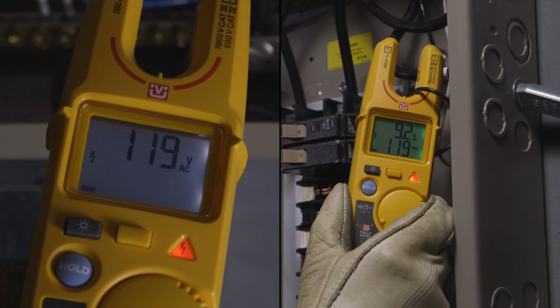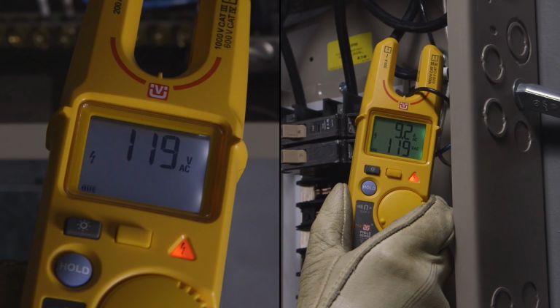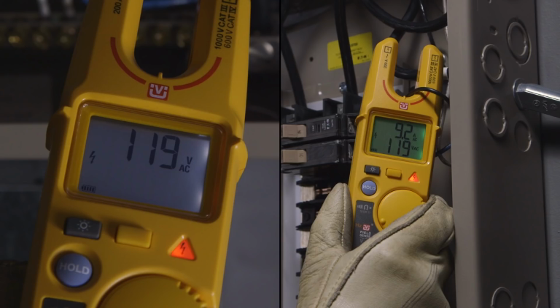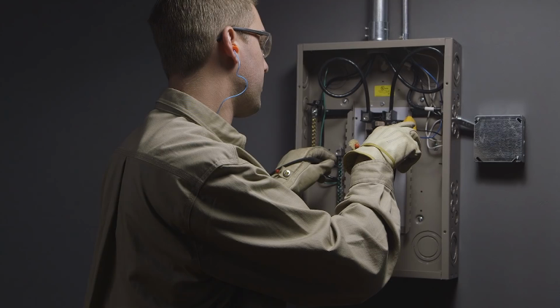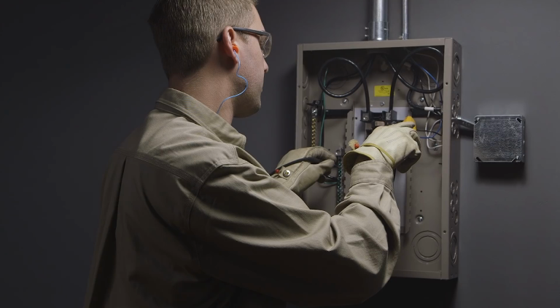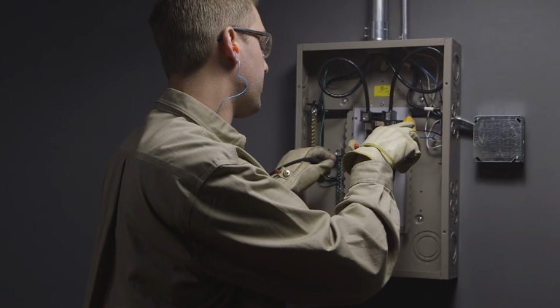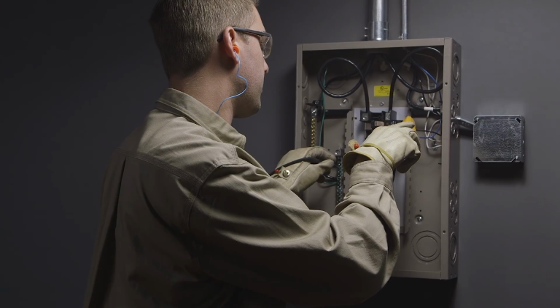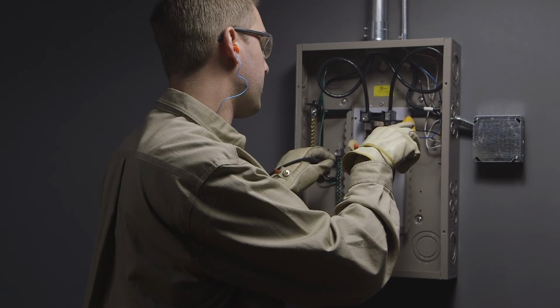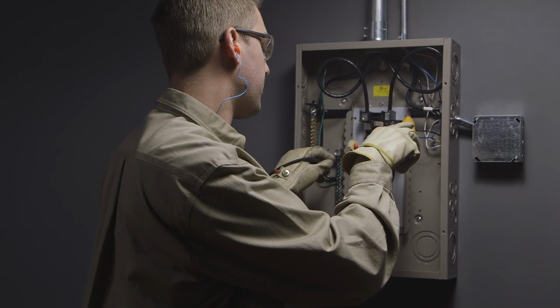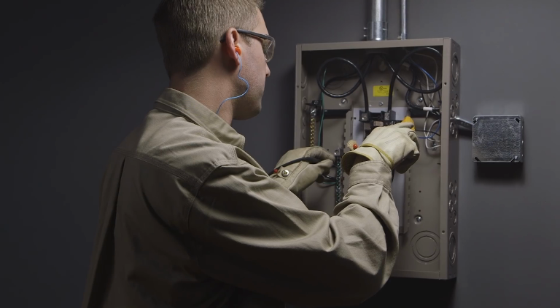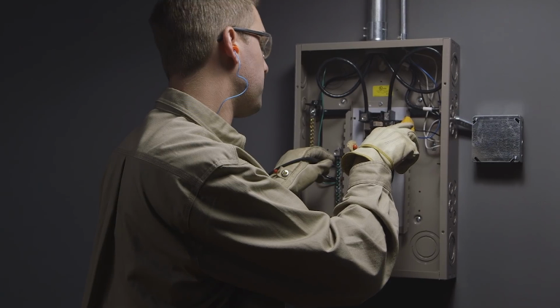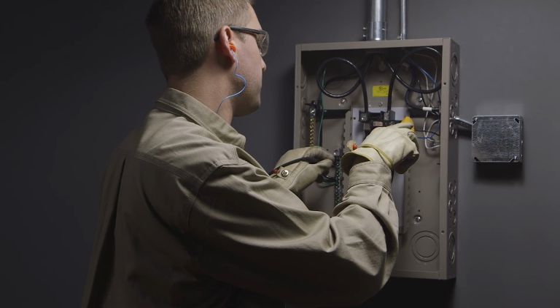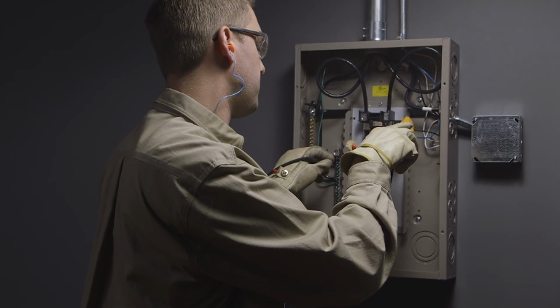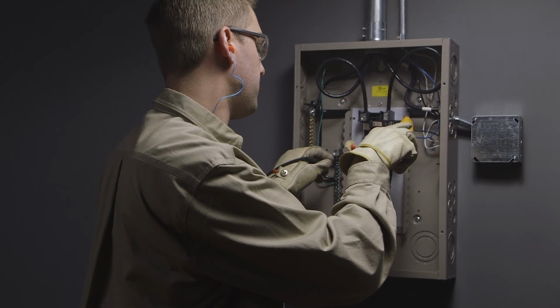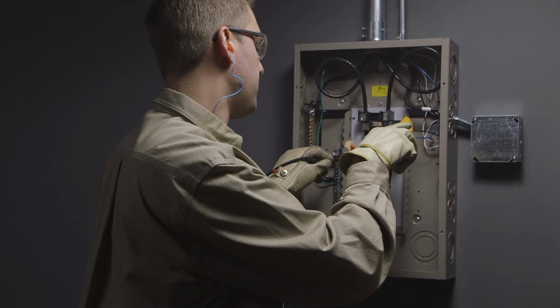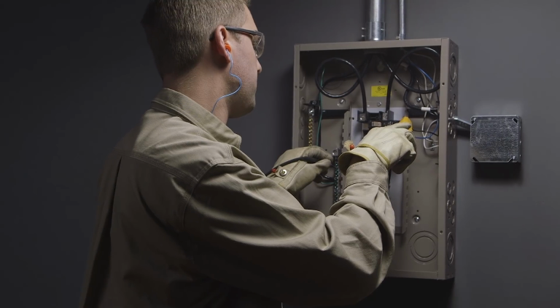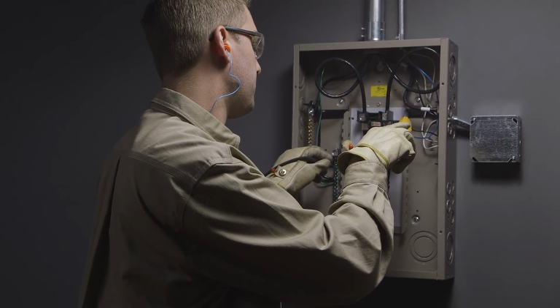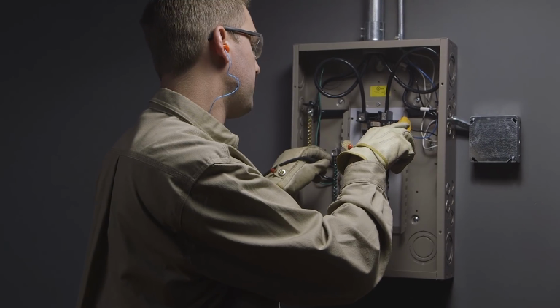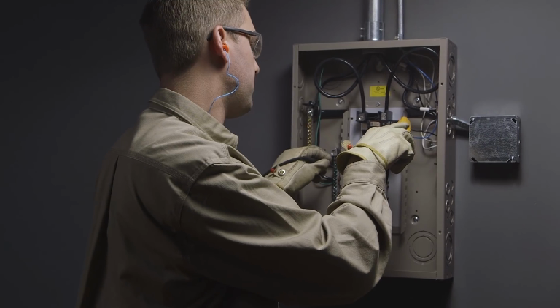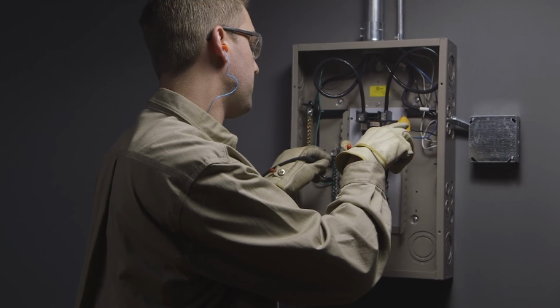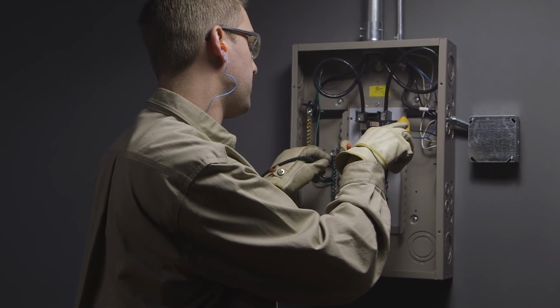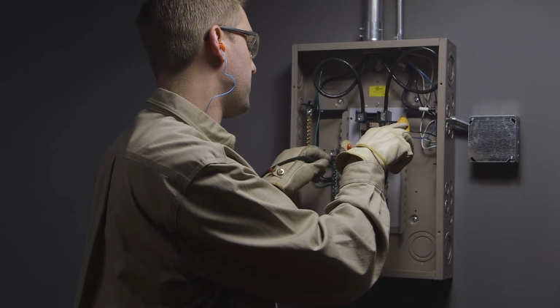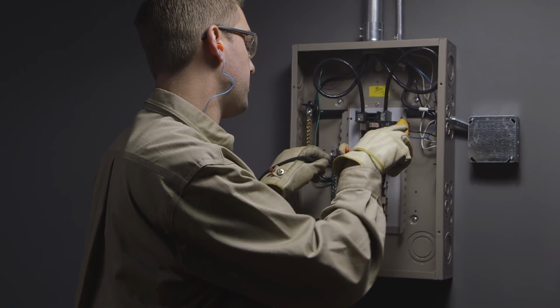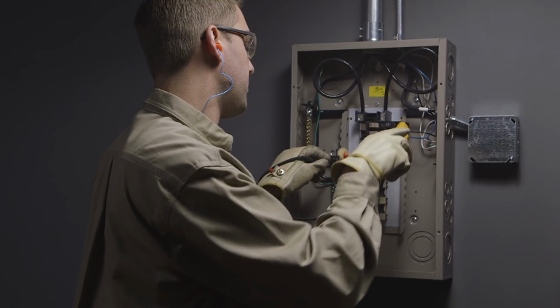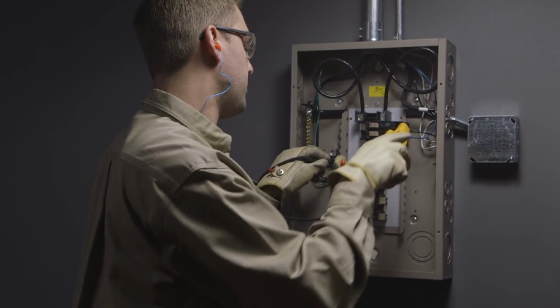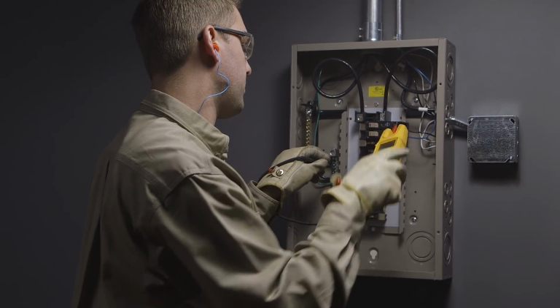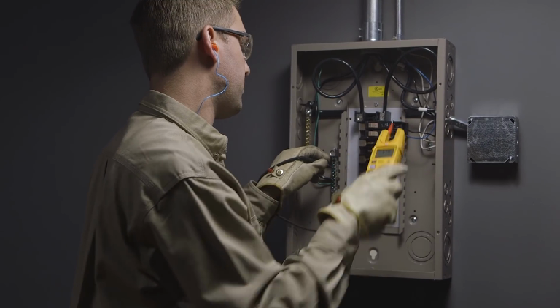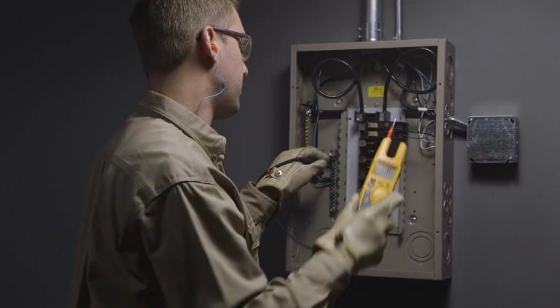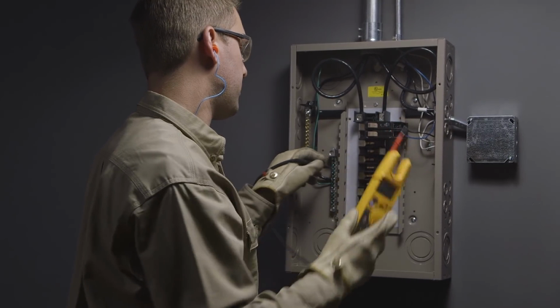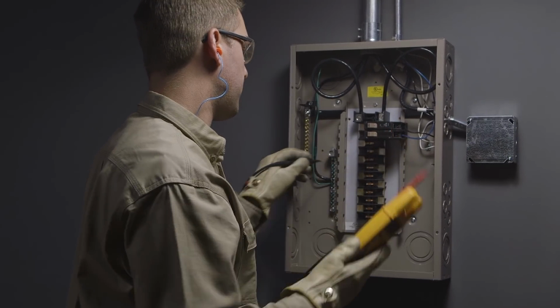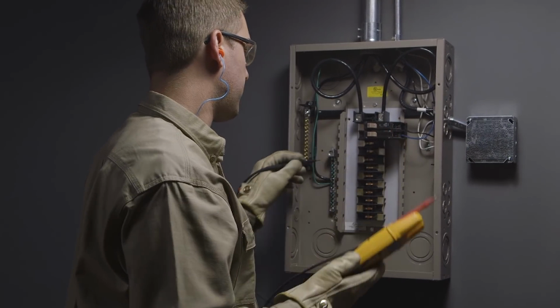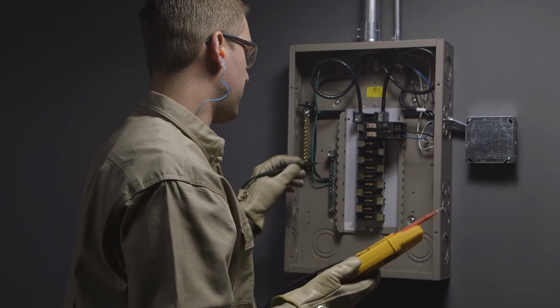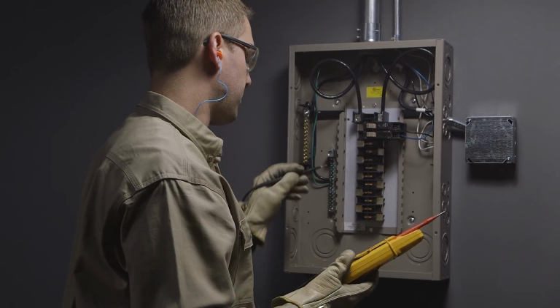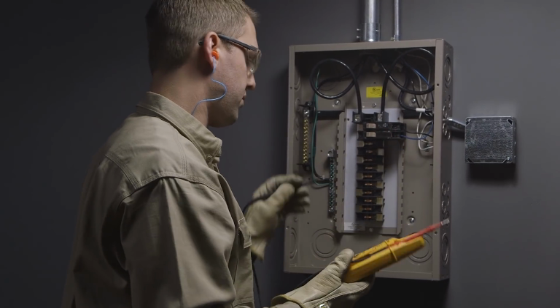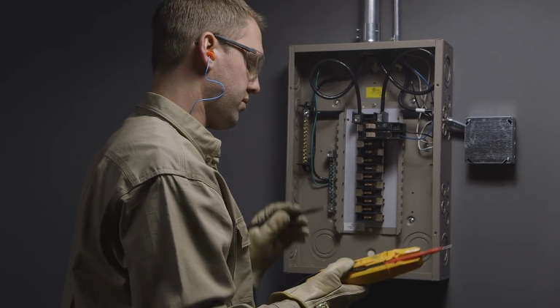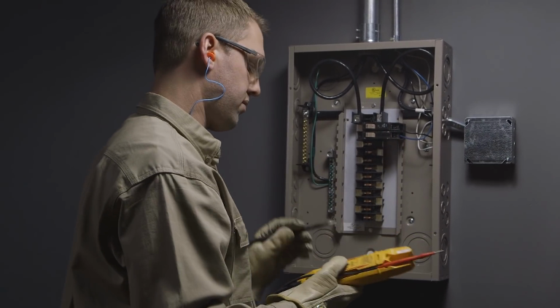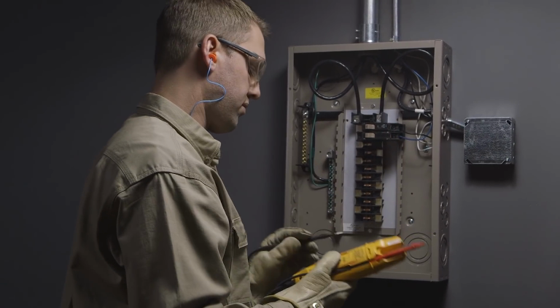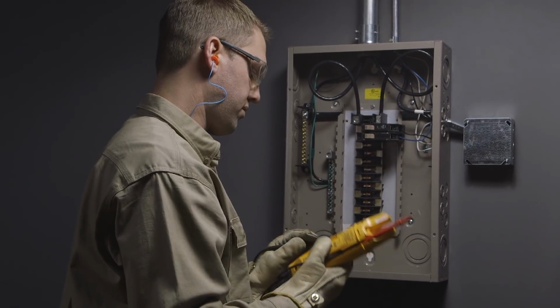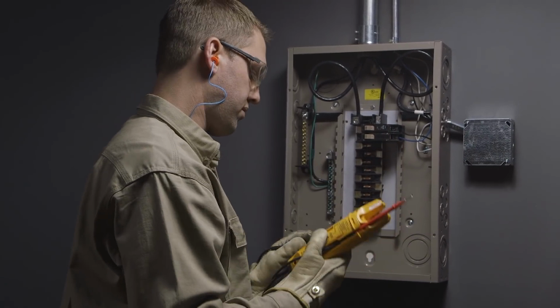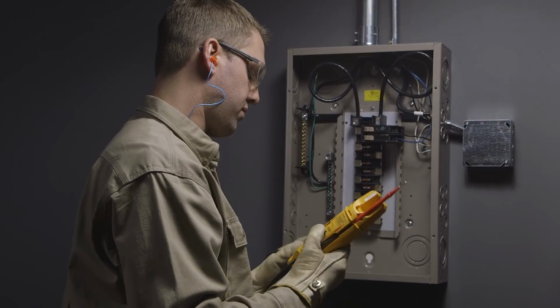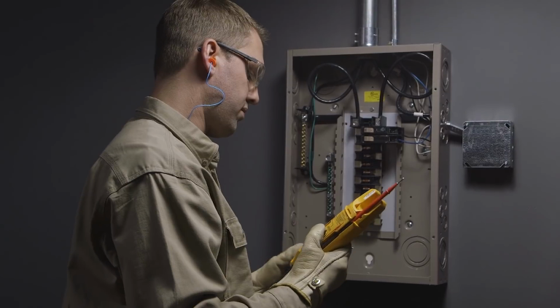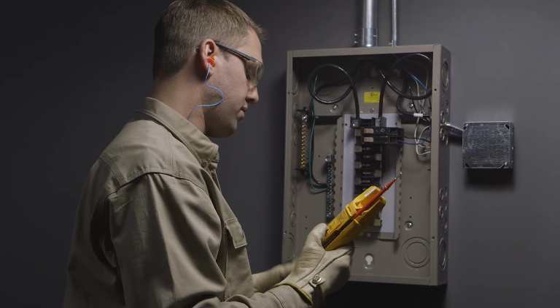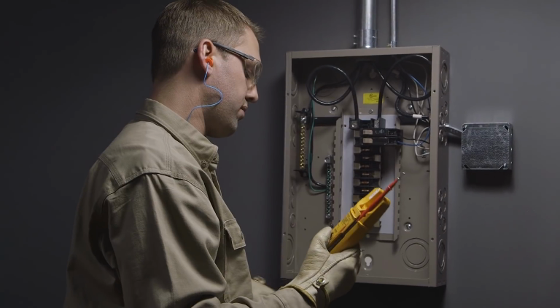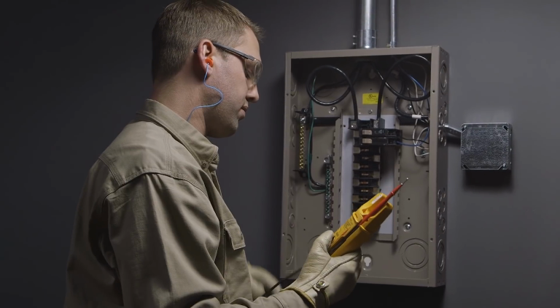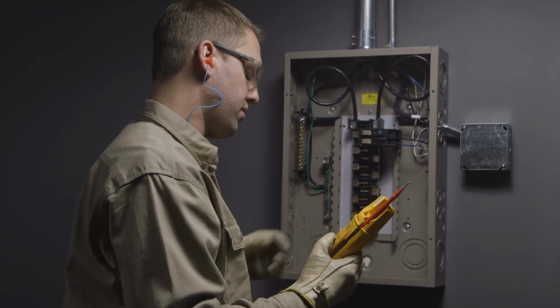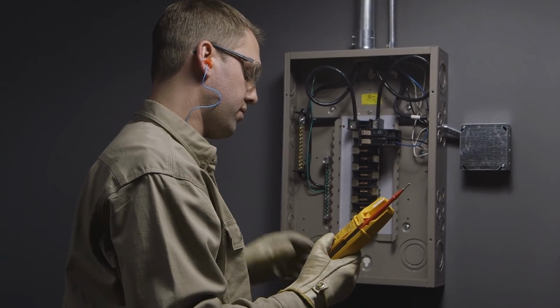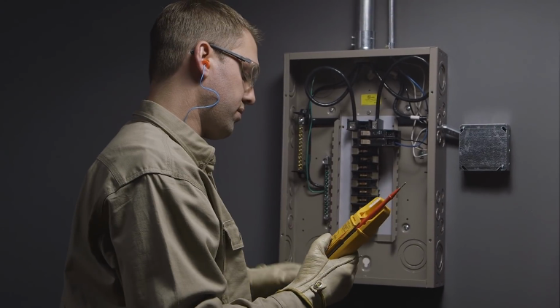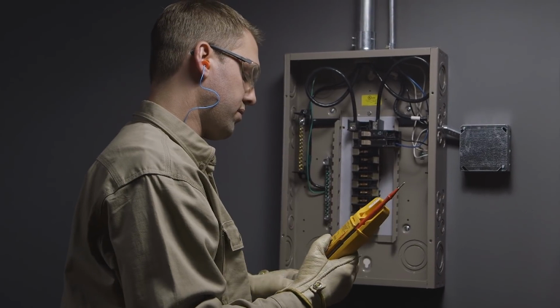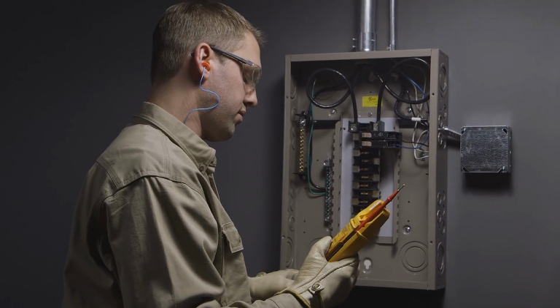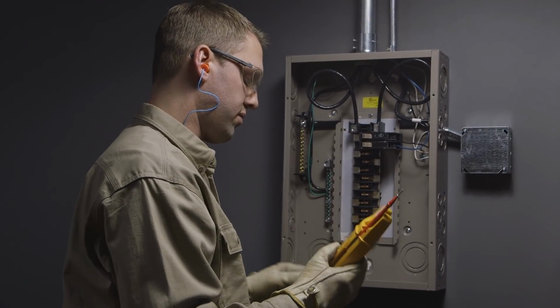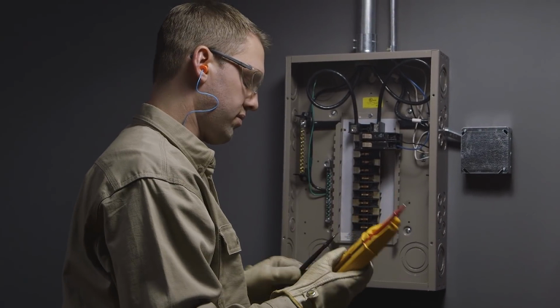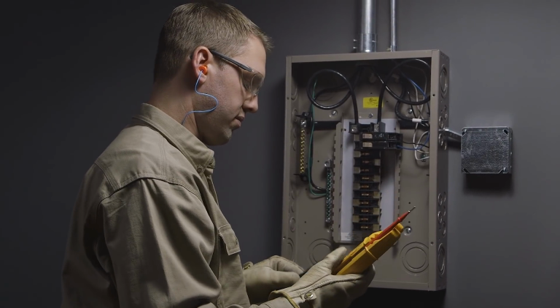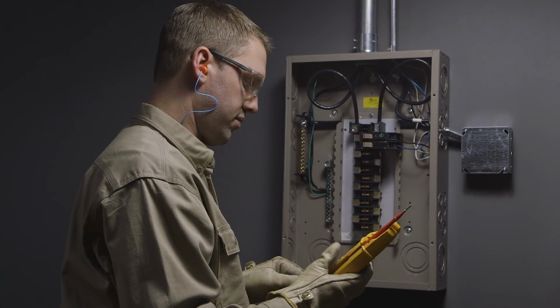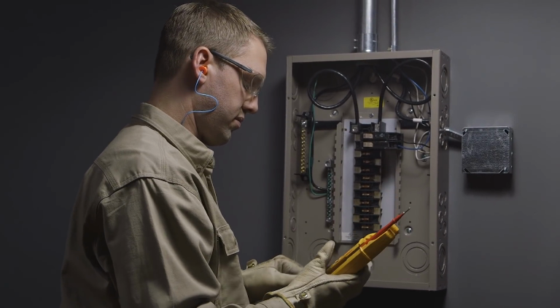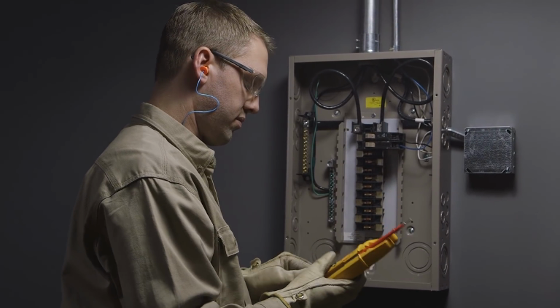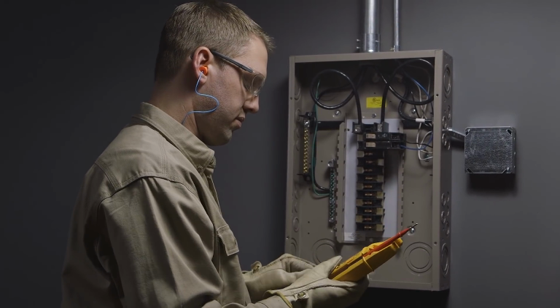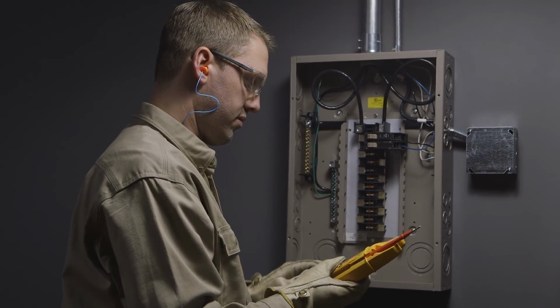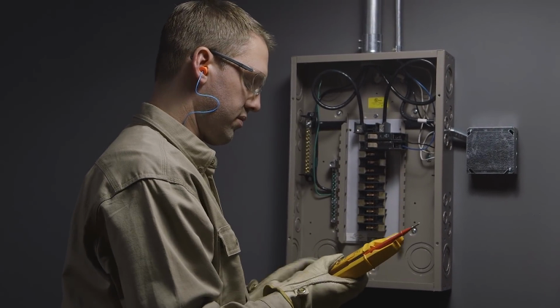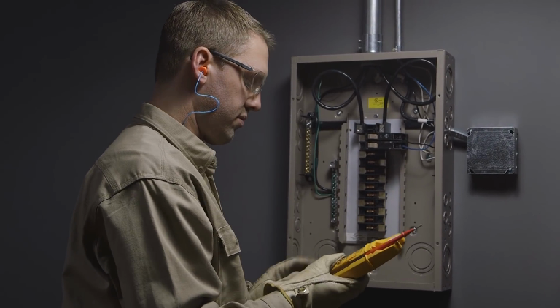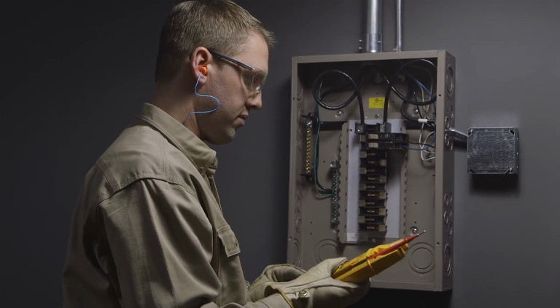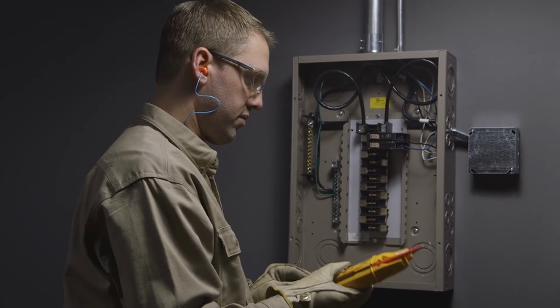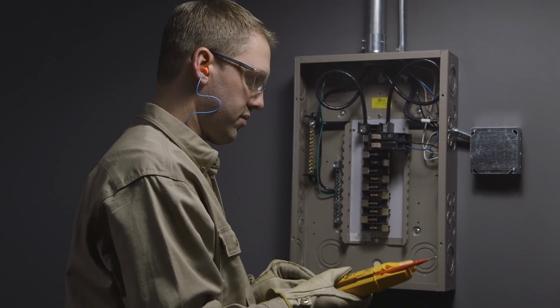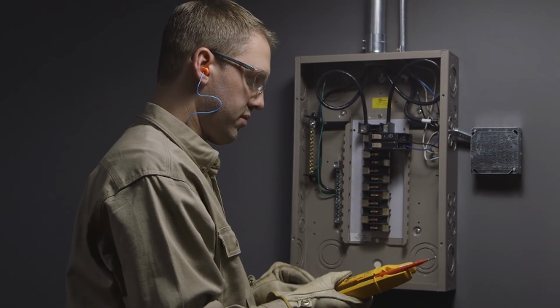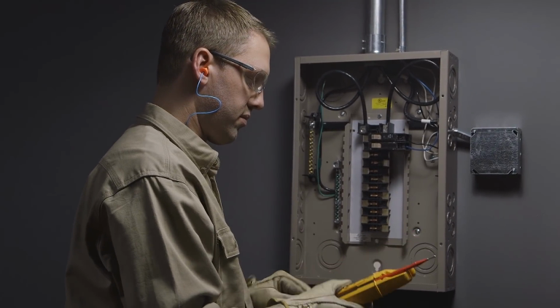With FieldSense, we're able to get a consistent measurement without heavy gloves and without touching a live conductor.